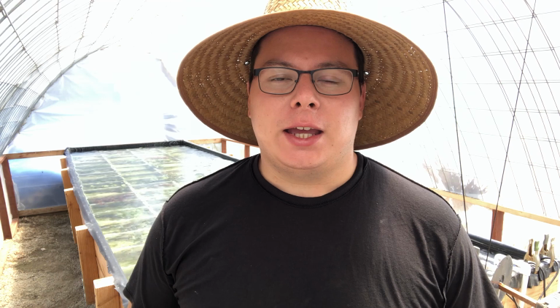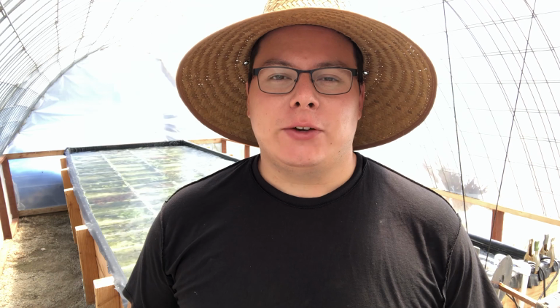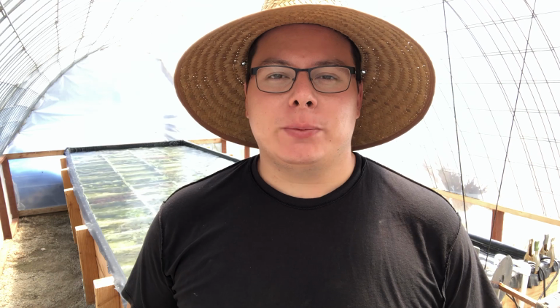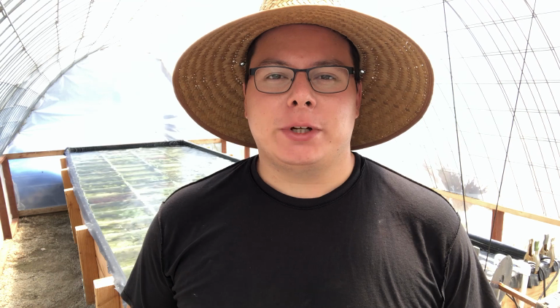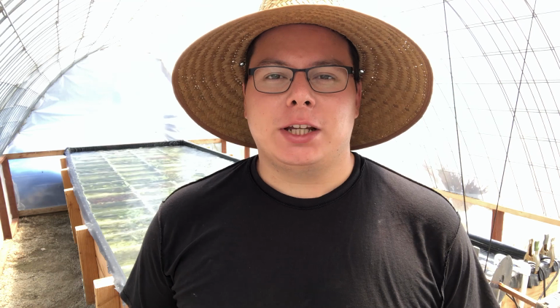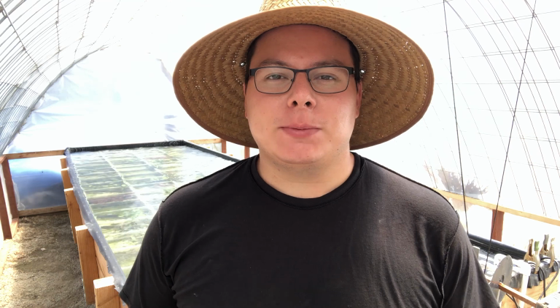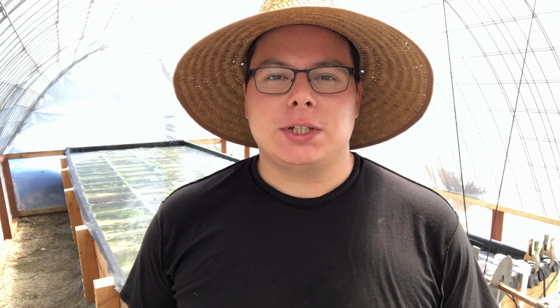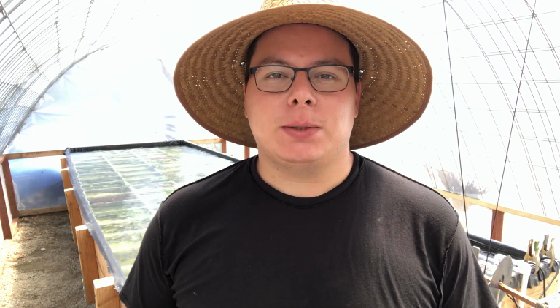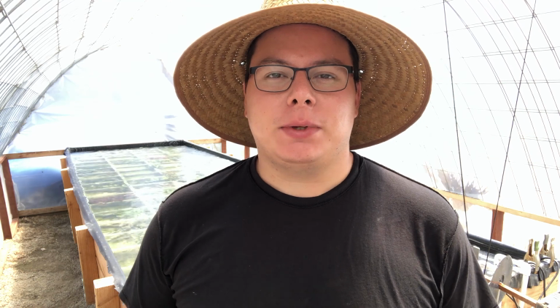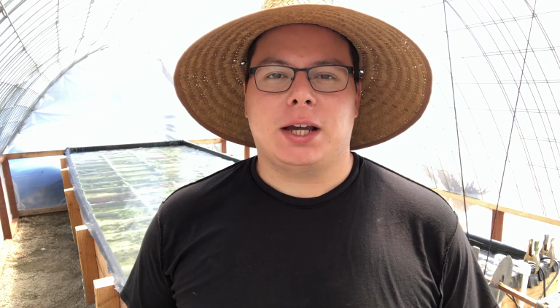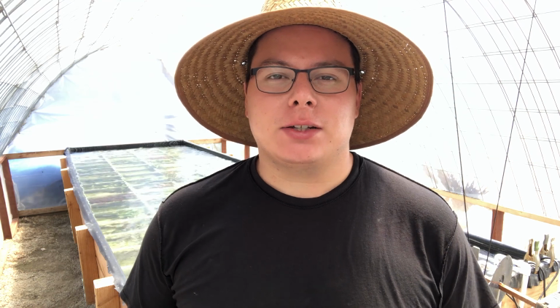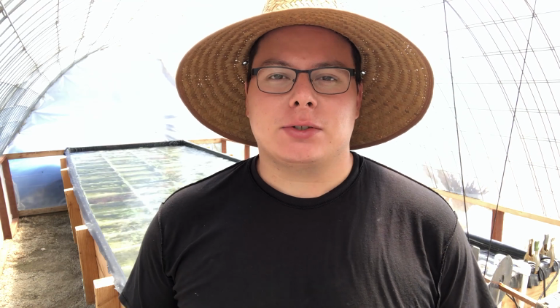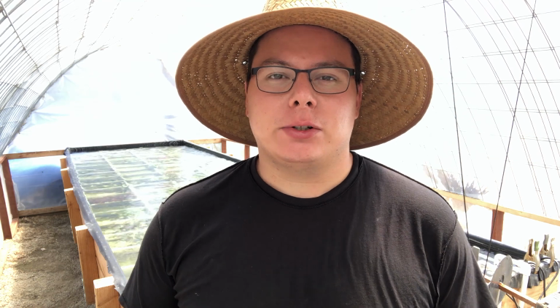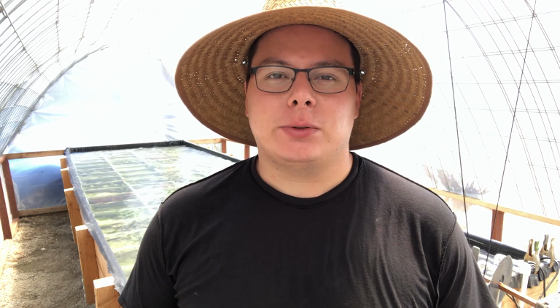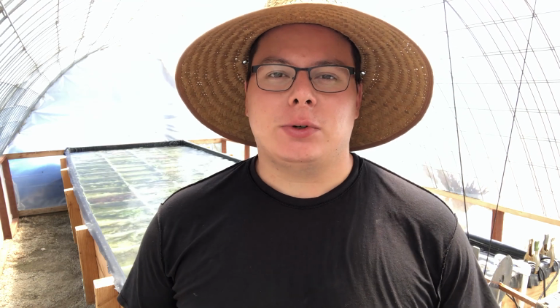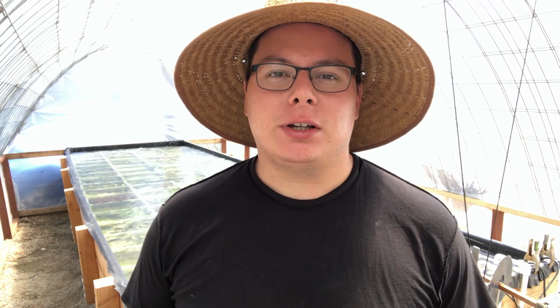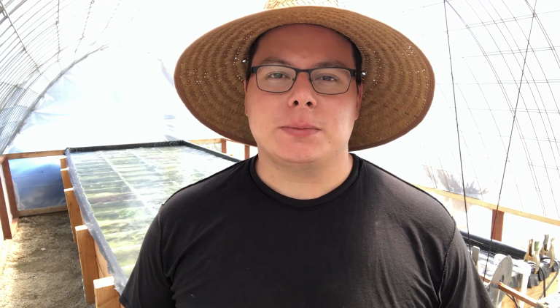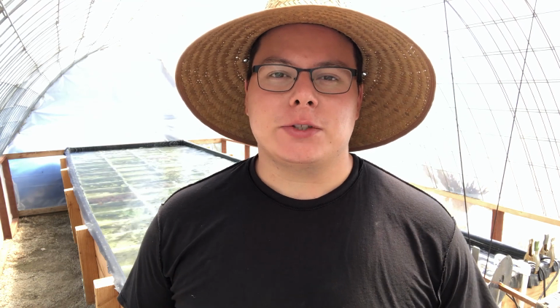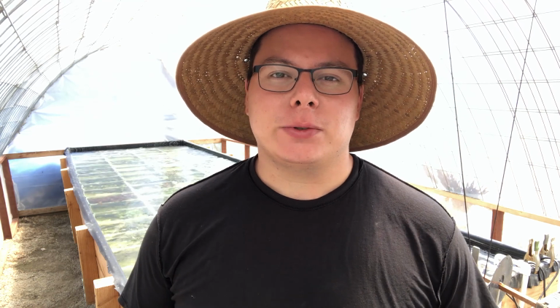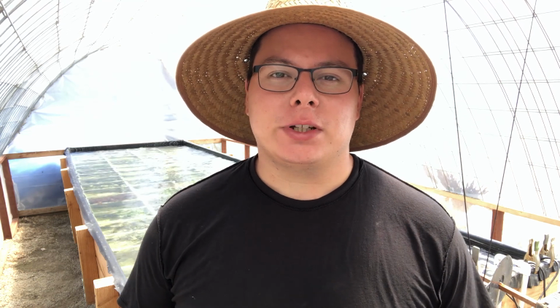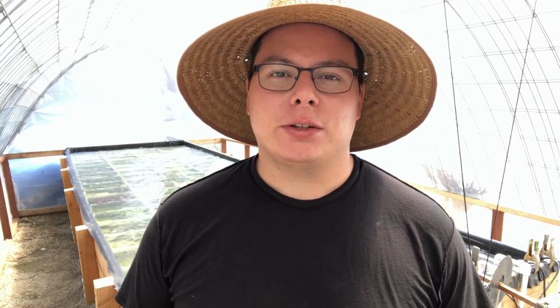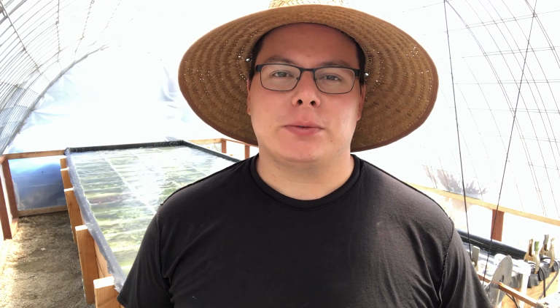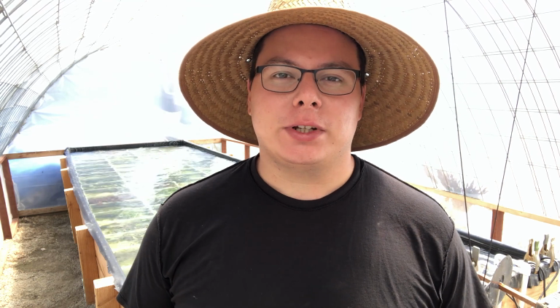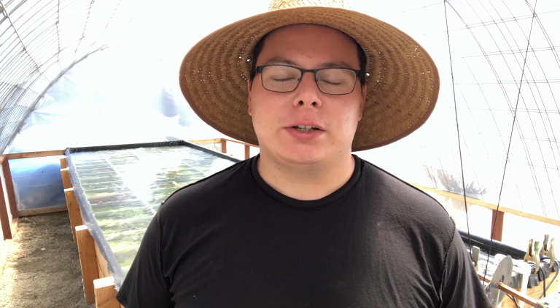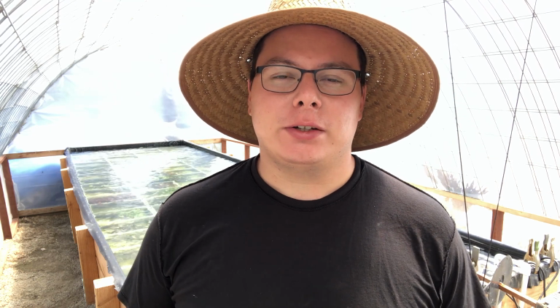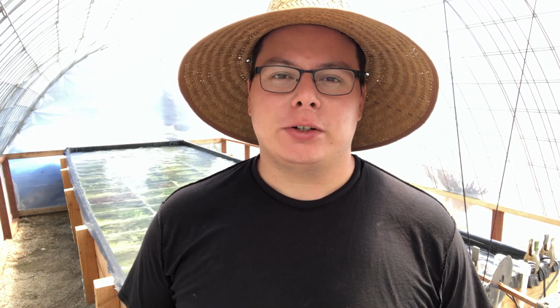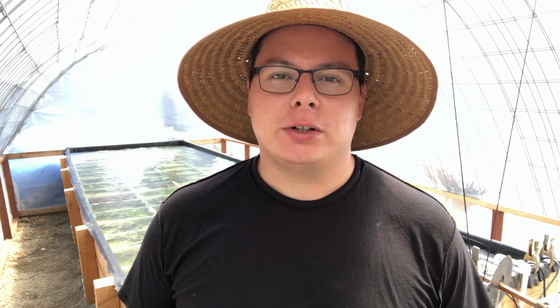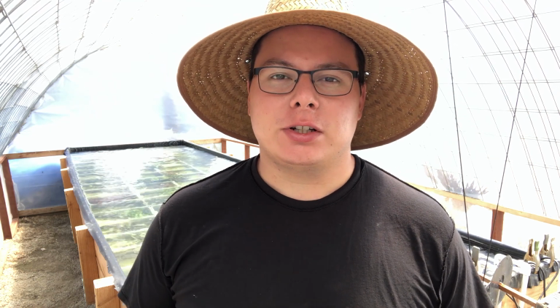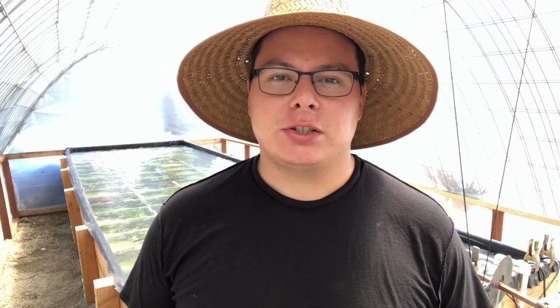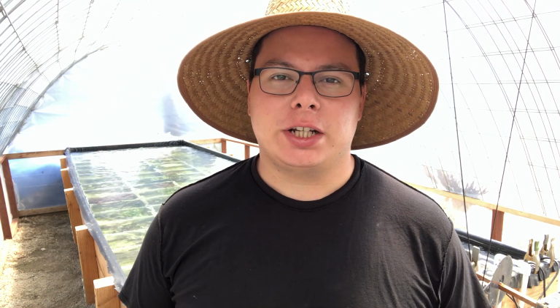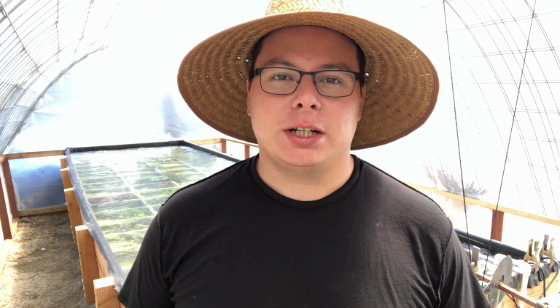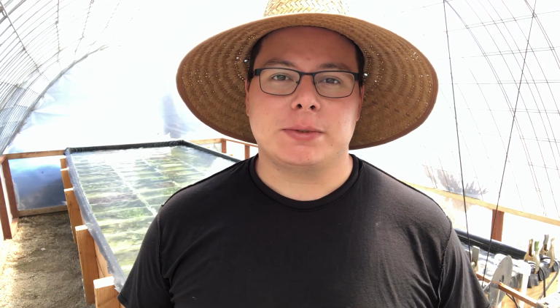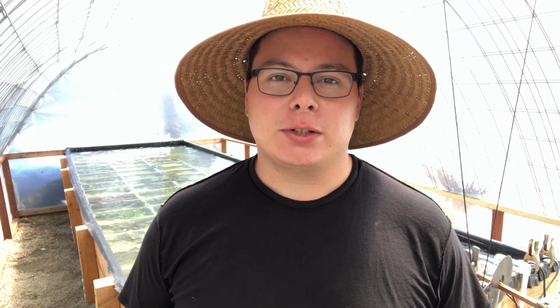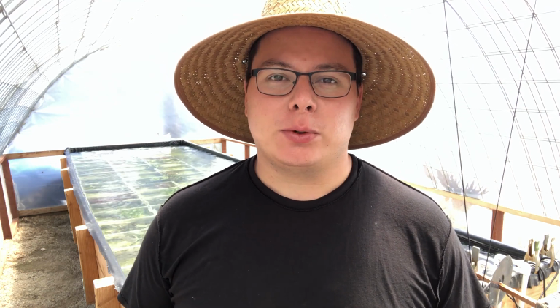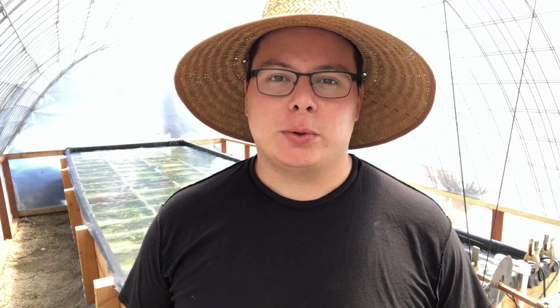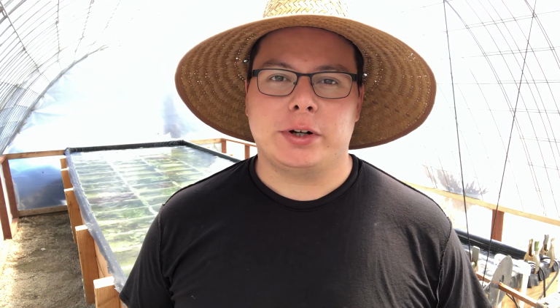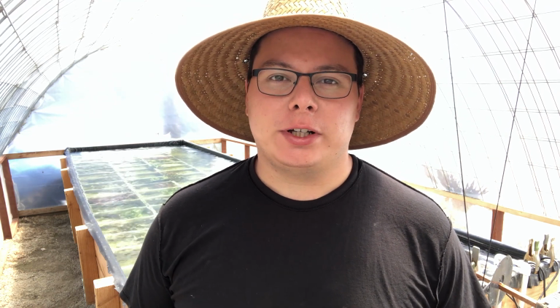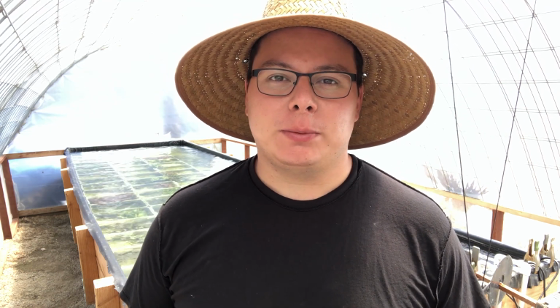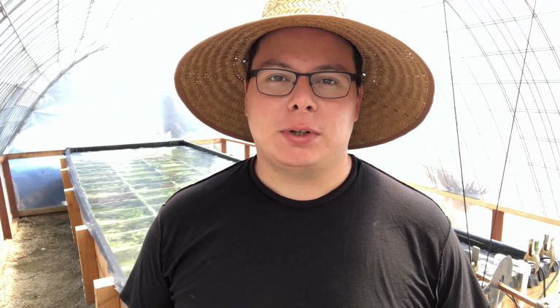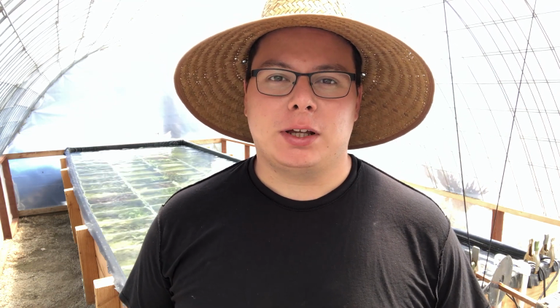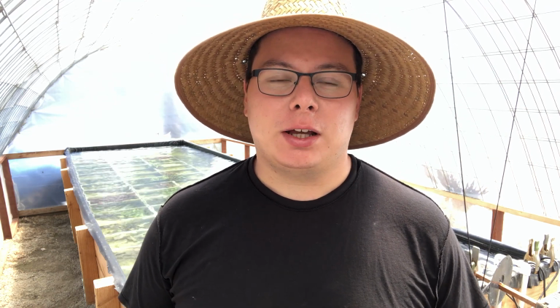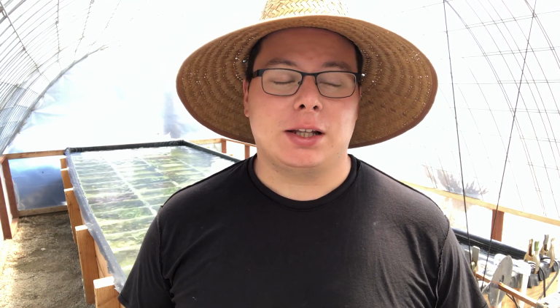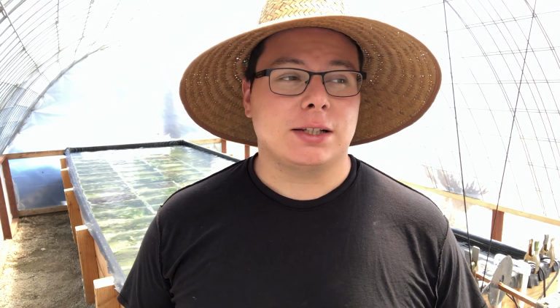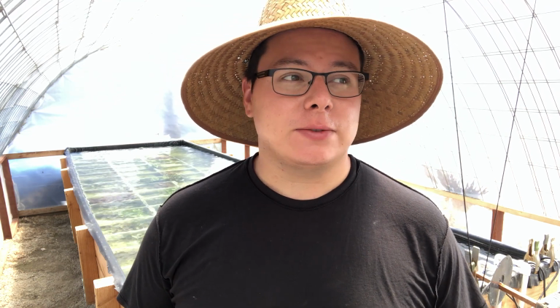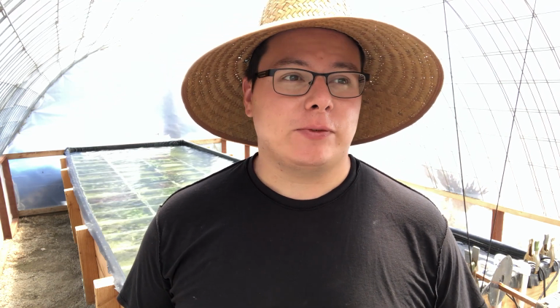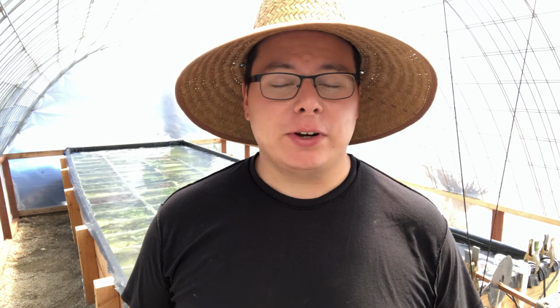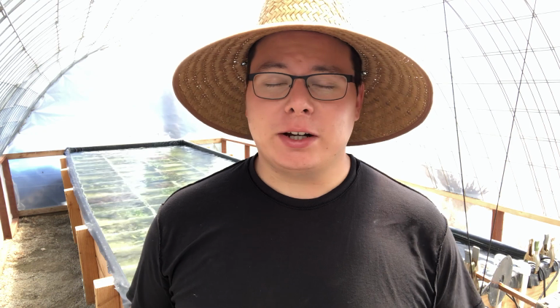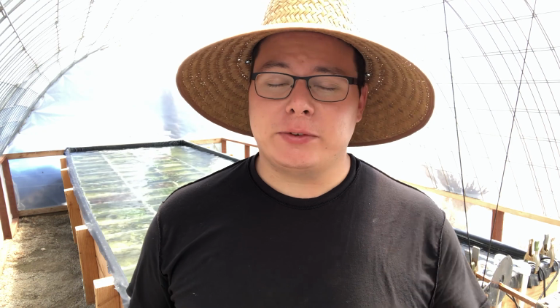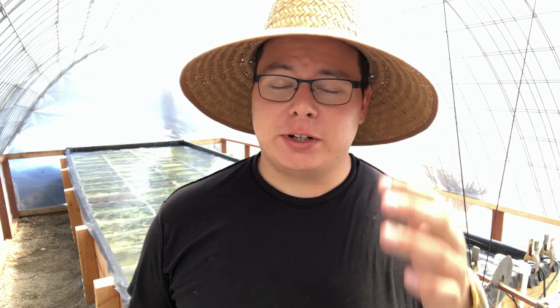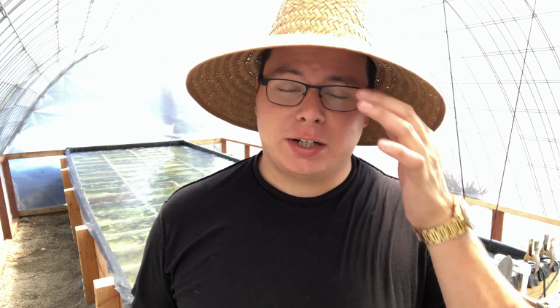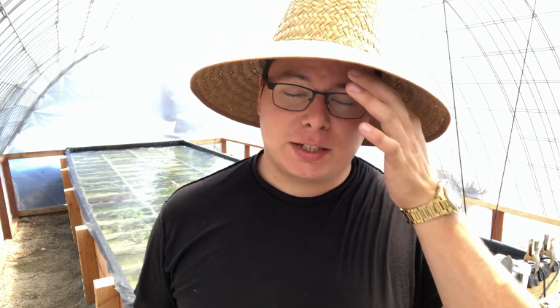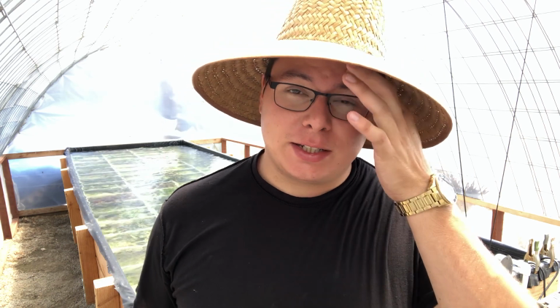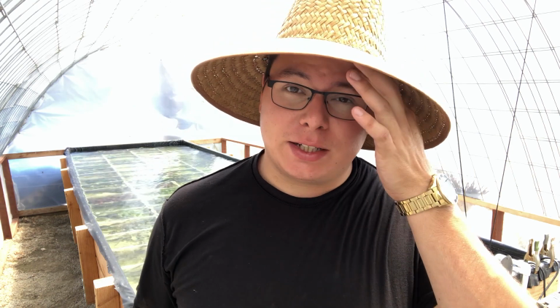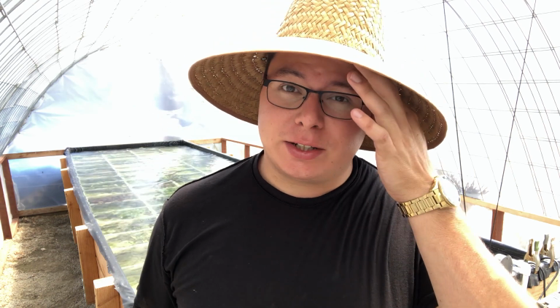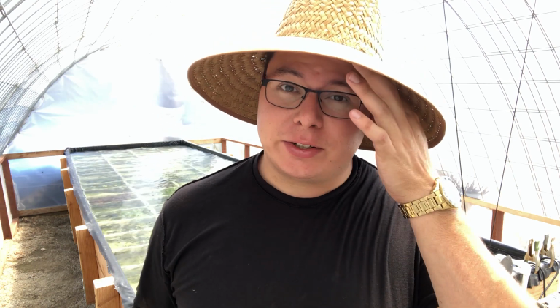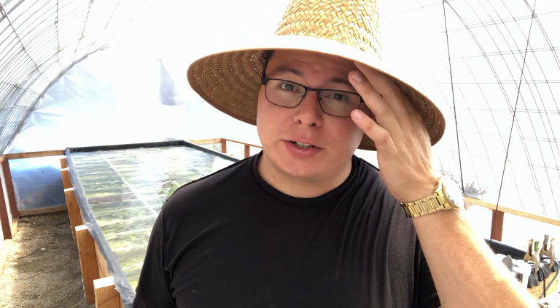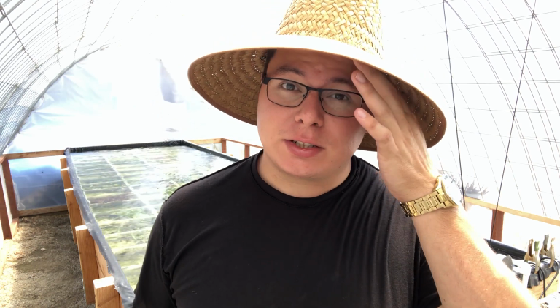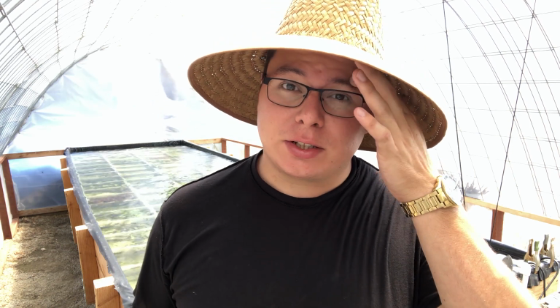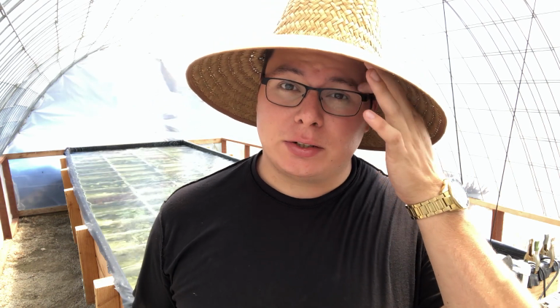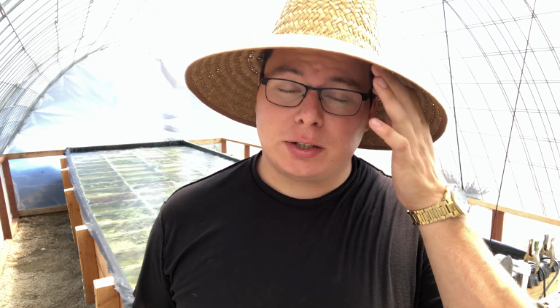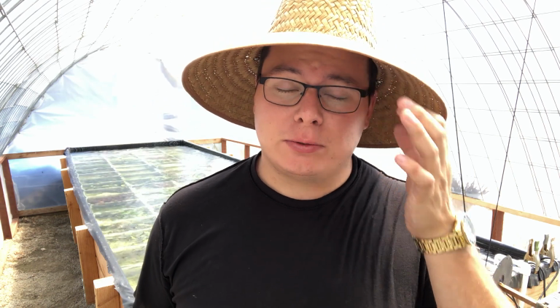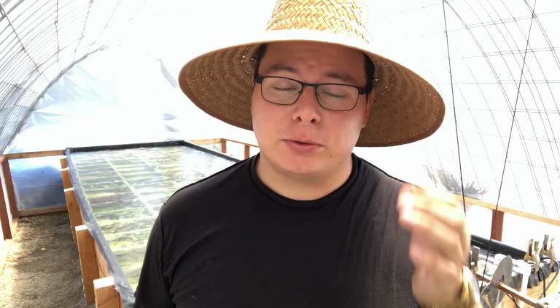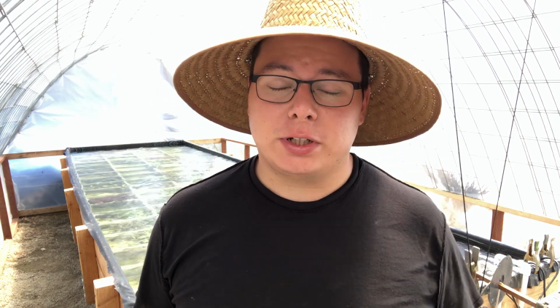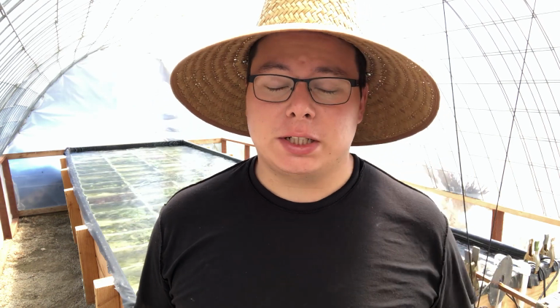Hey everybody, I'm Jacob Castro and welcome to another video here on Jacob's Aquarium on this very hot day out here in Southern California.